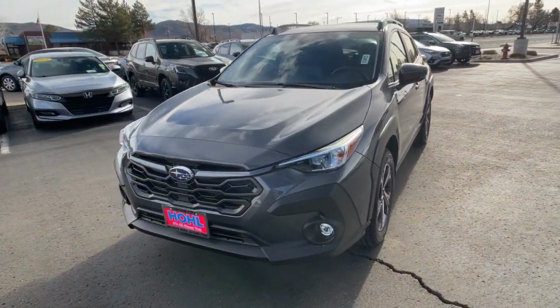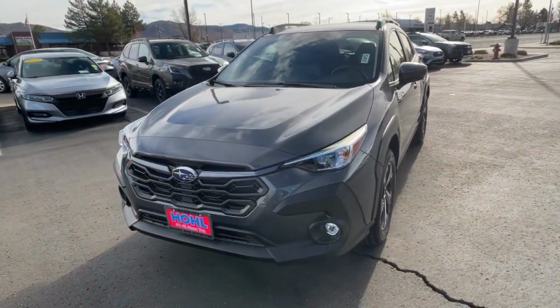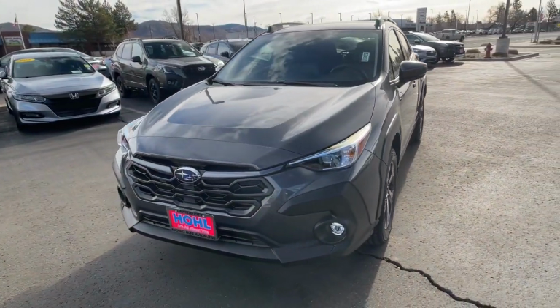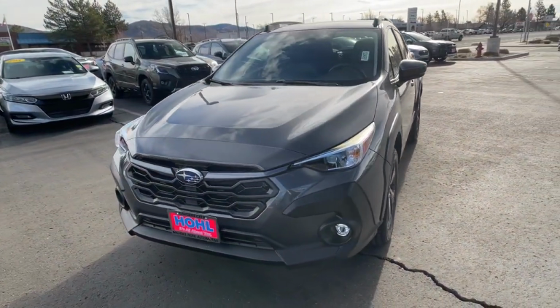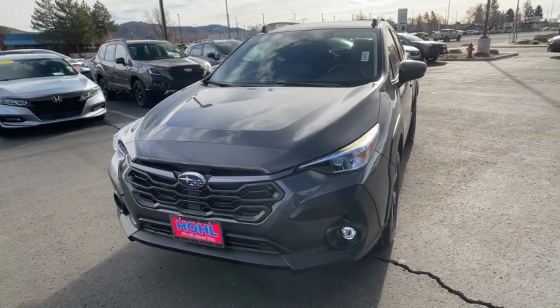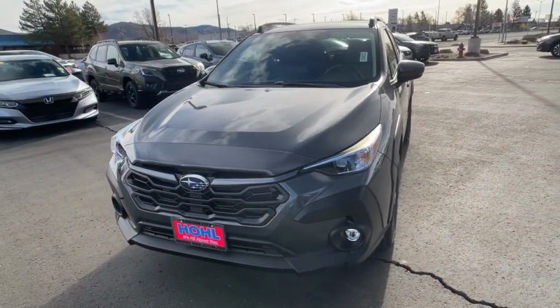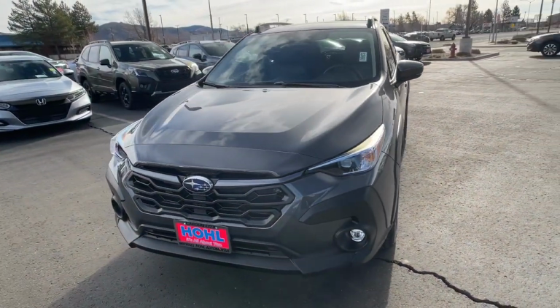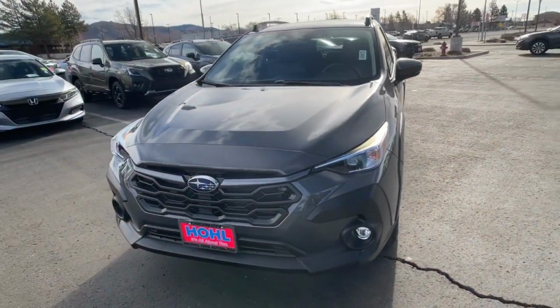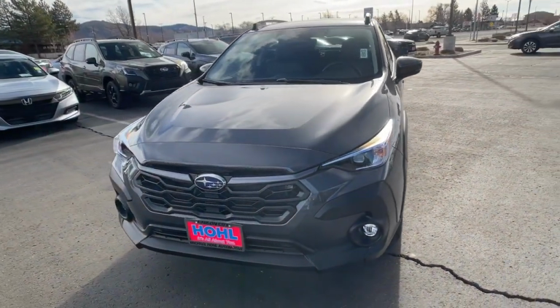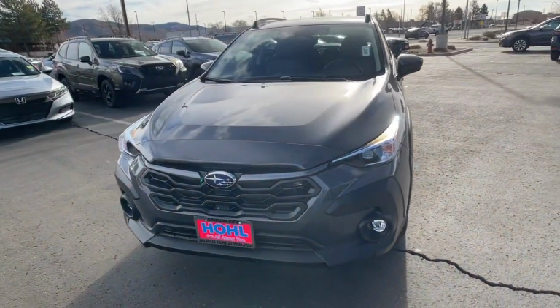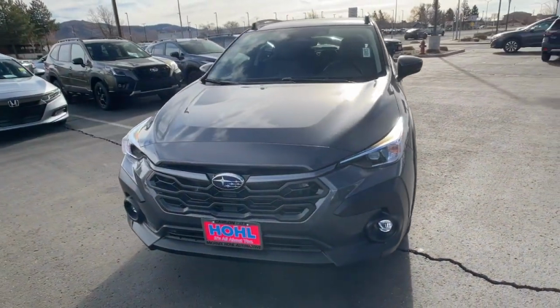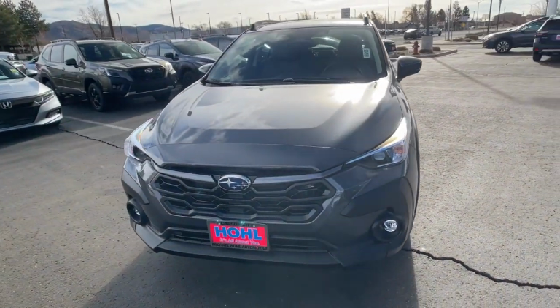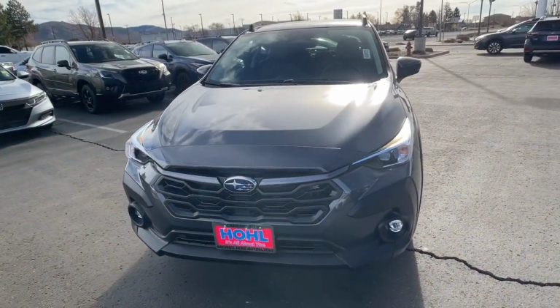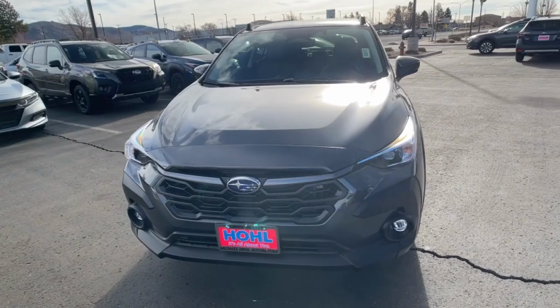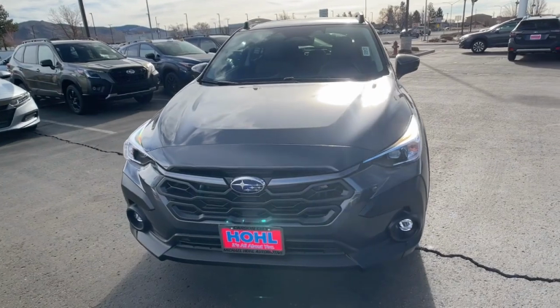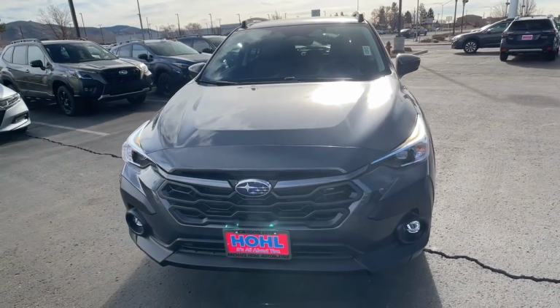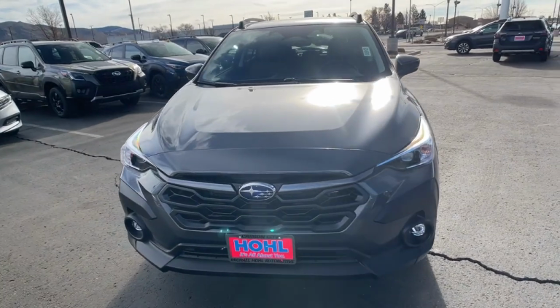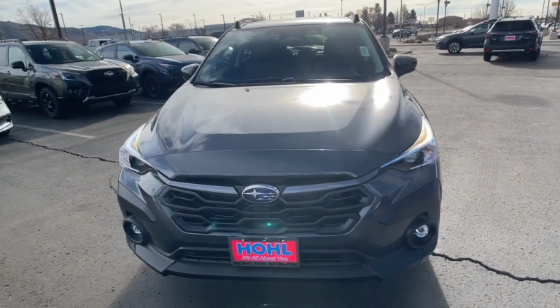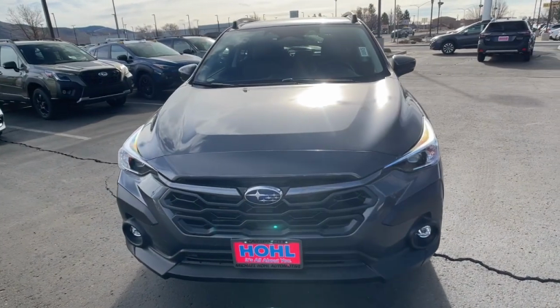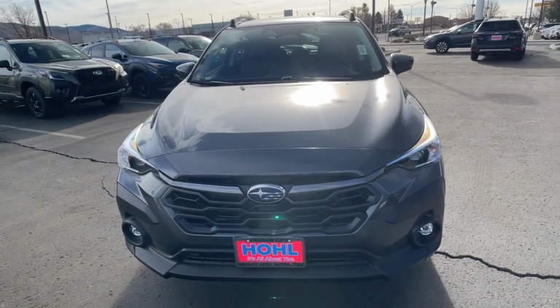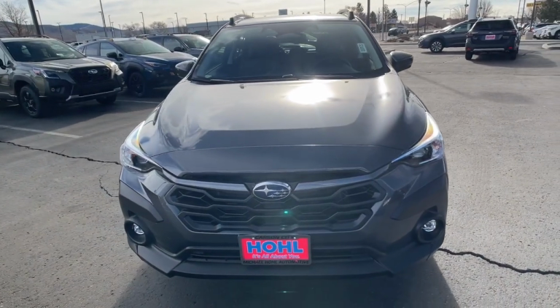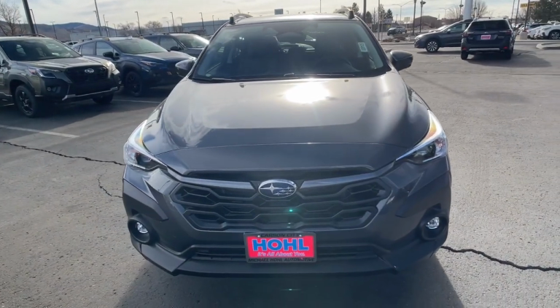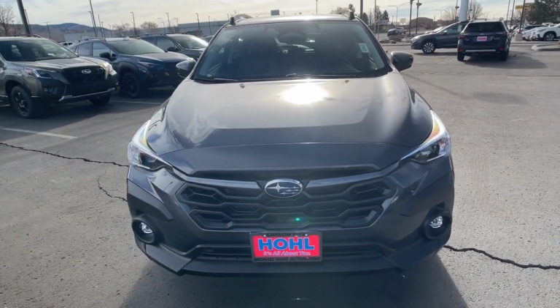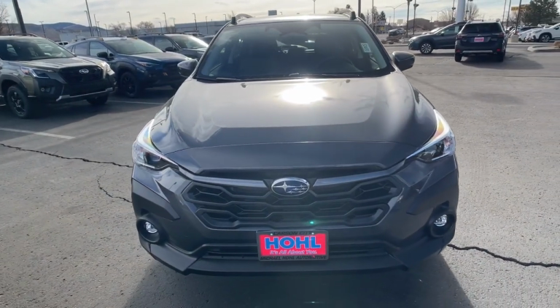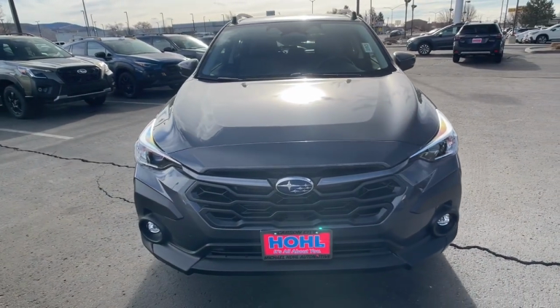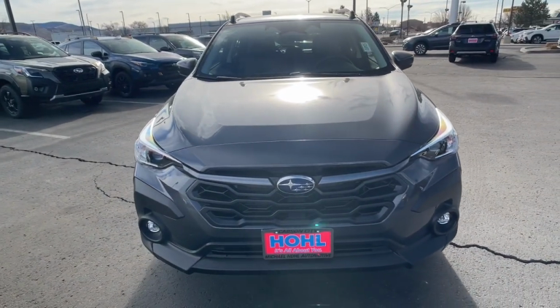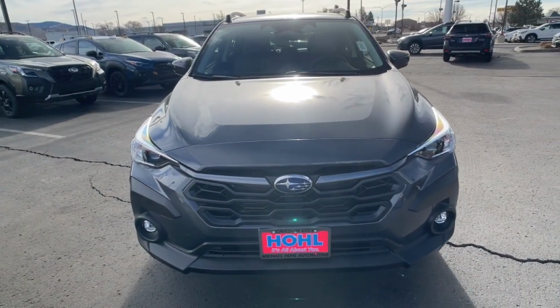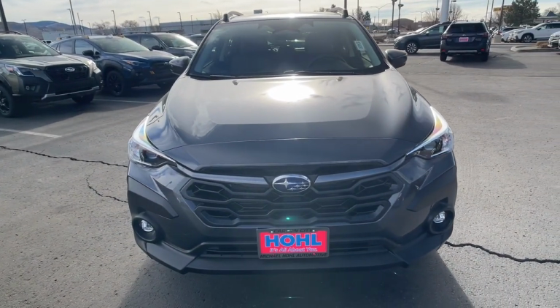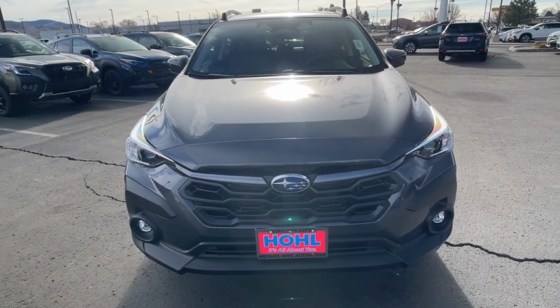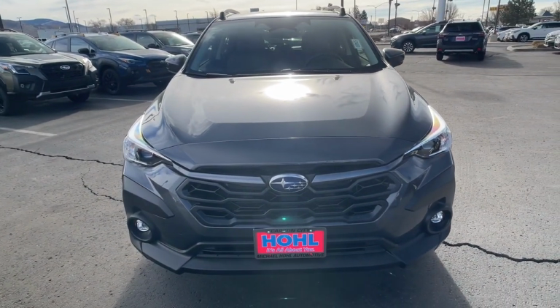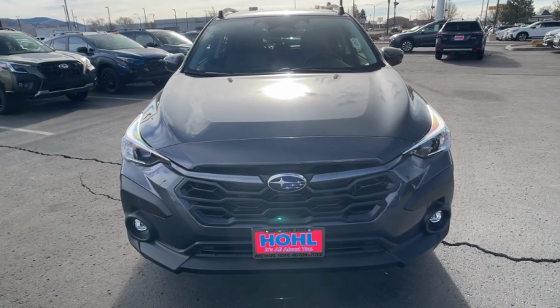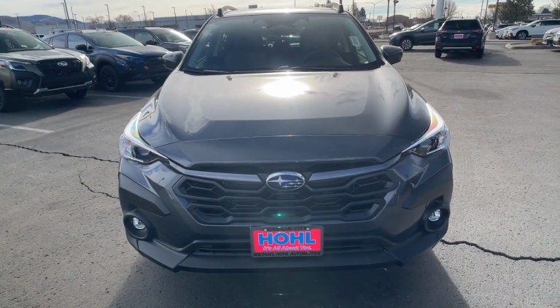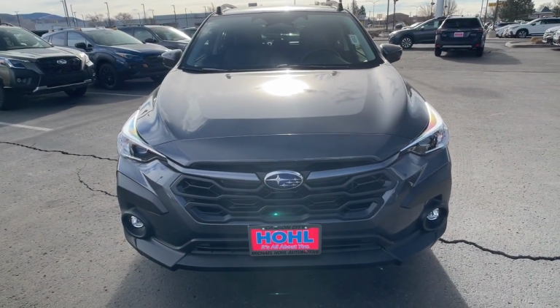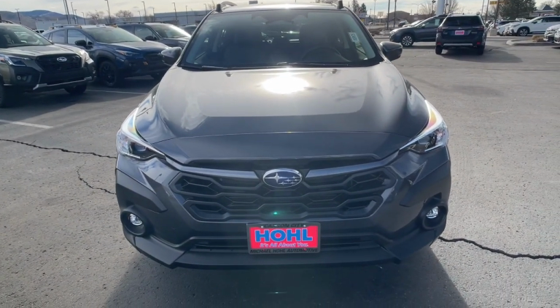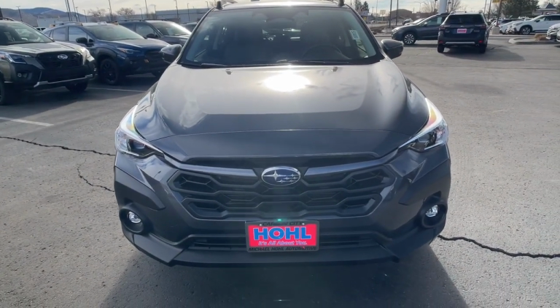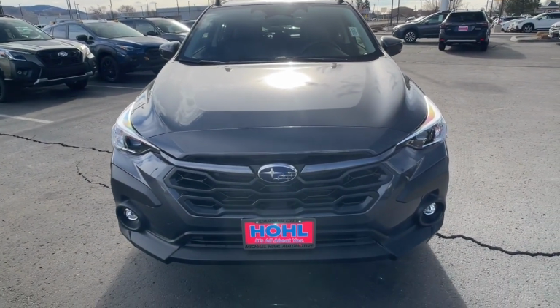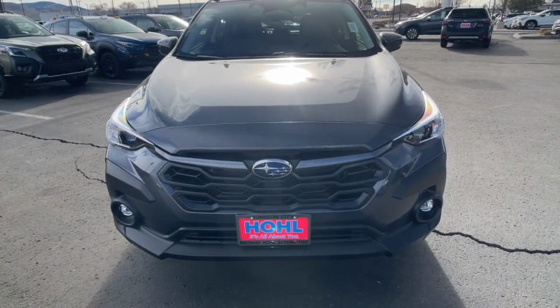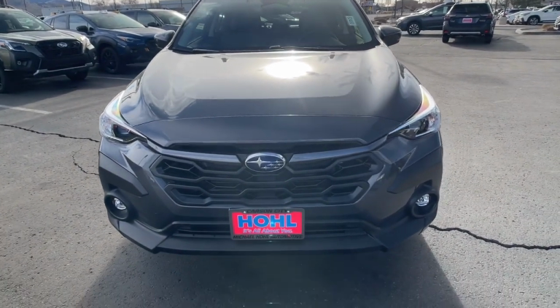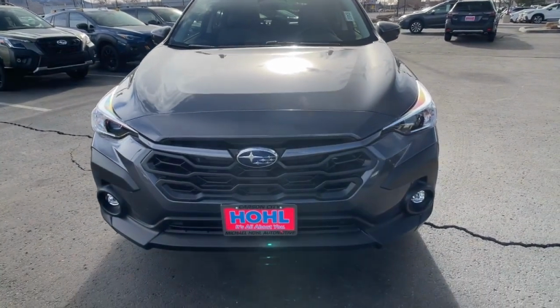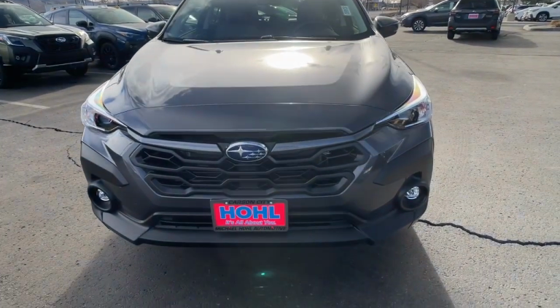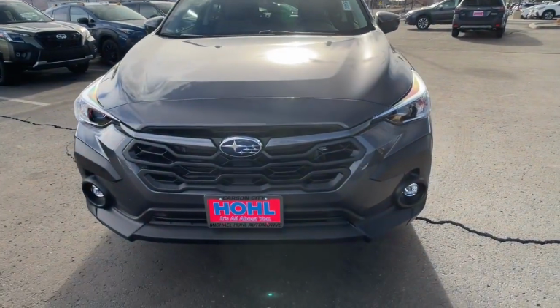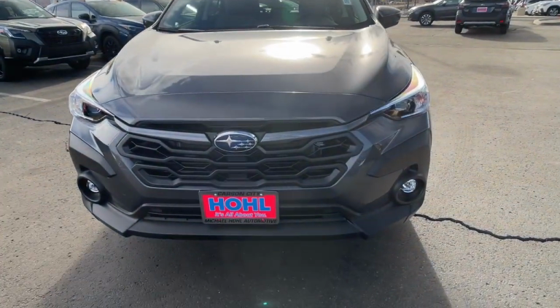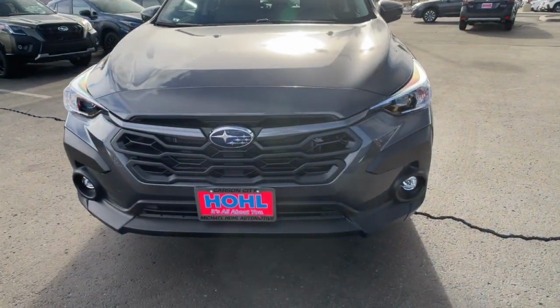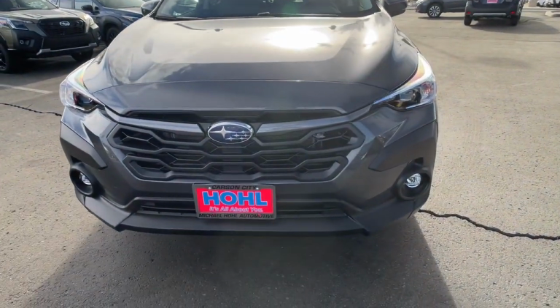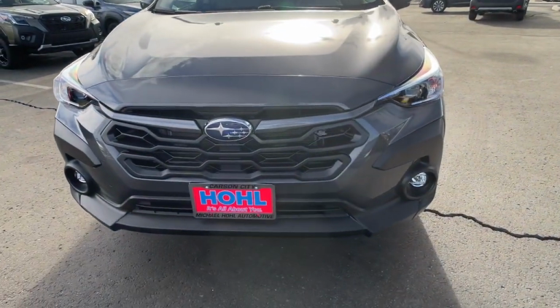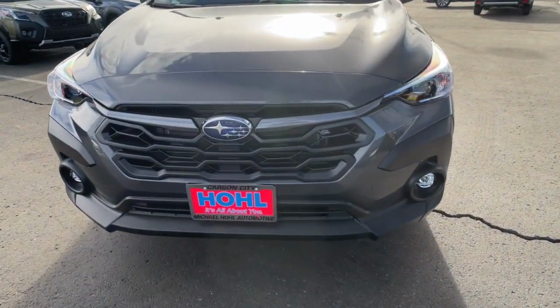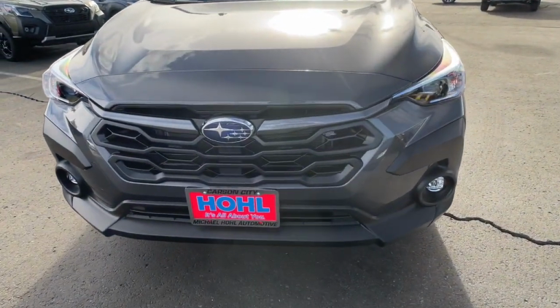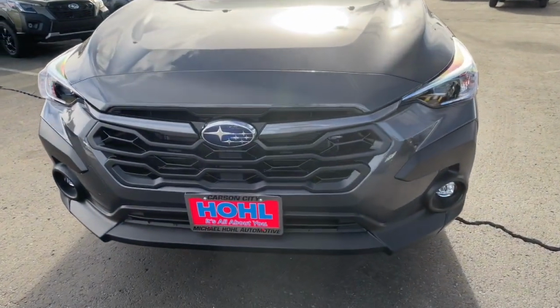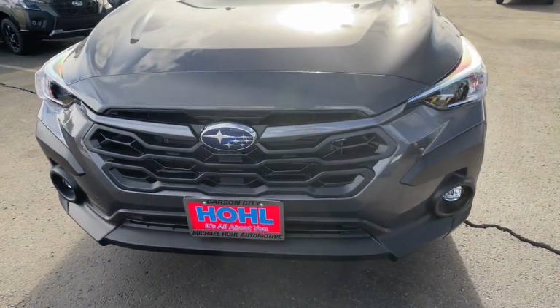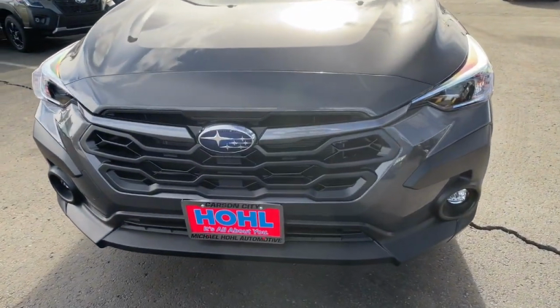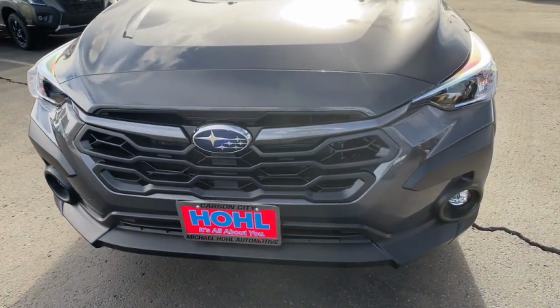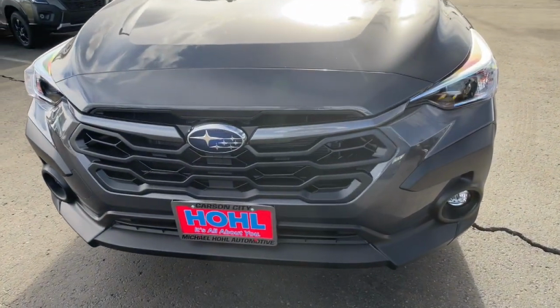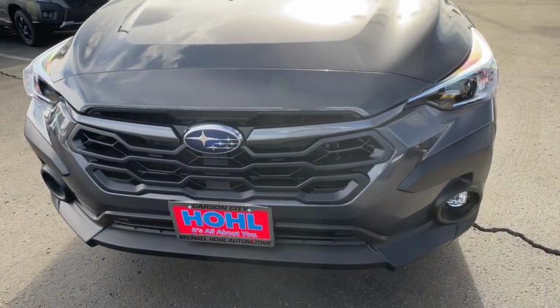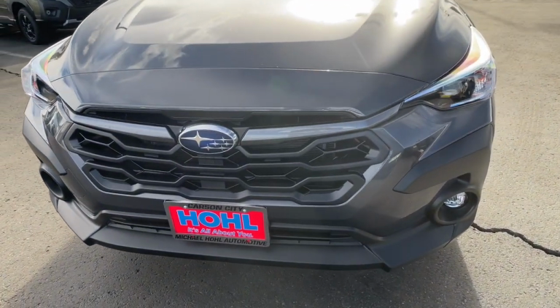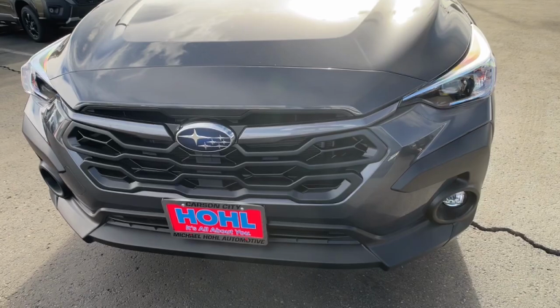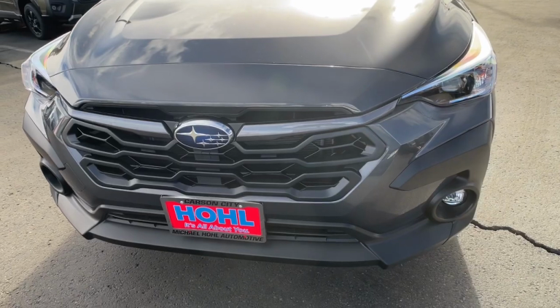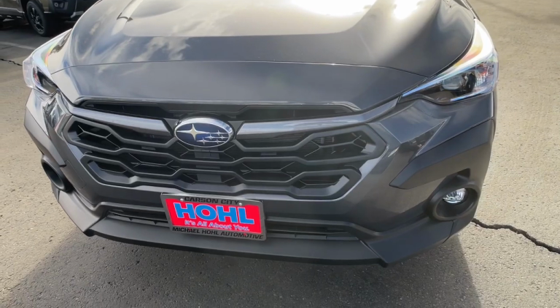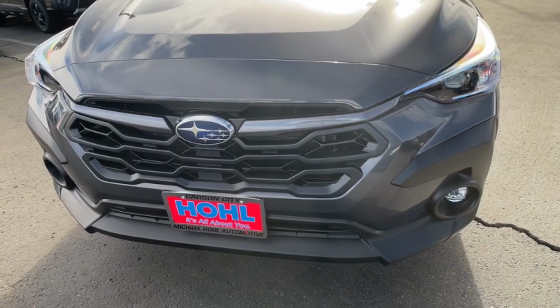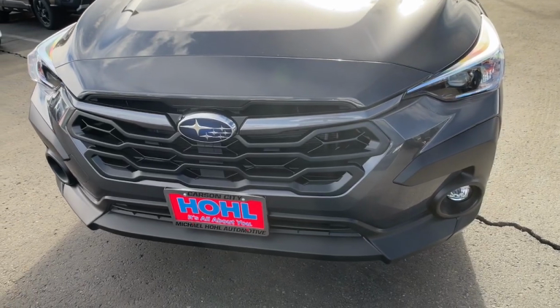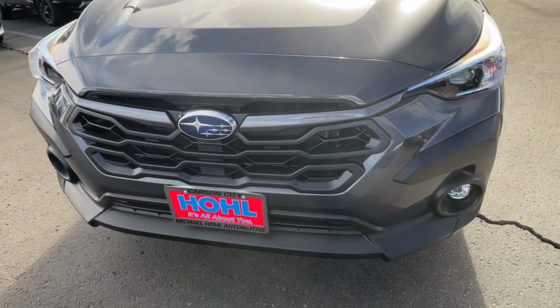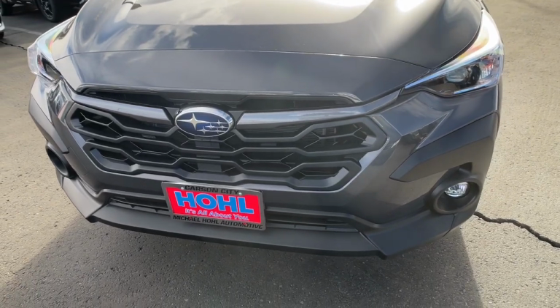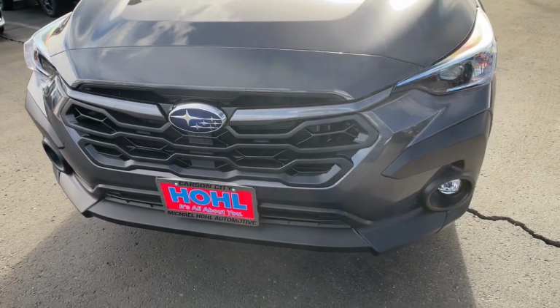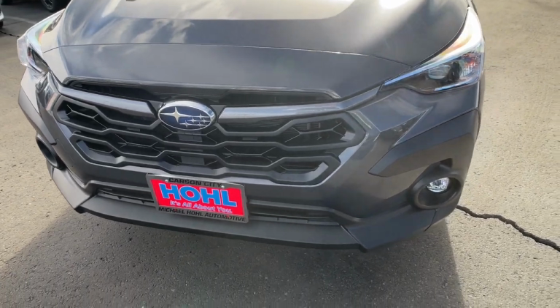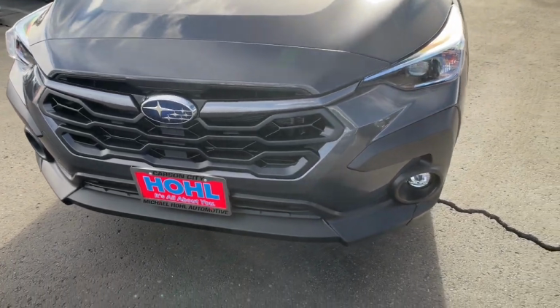This affordable, well-built Crosstrek won't last long. Why not take it out for a spin? Our team will give you an outstanding test drive experience.